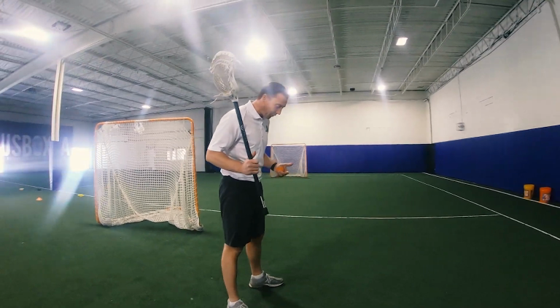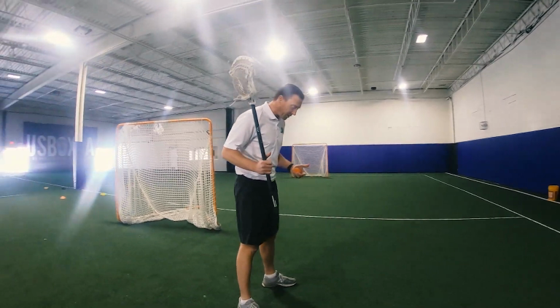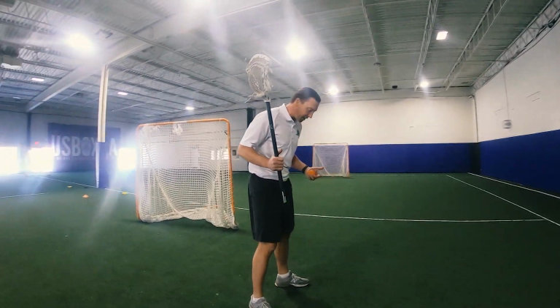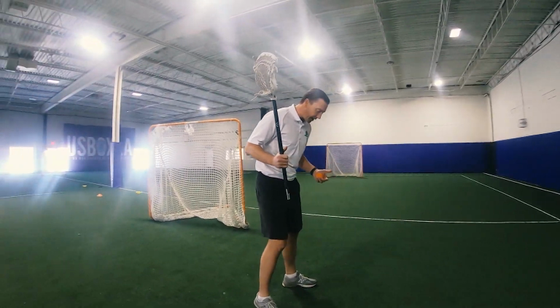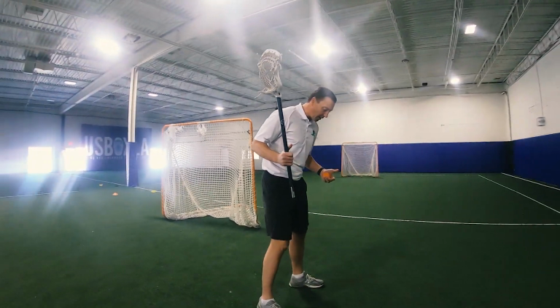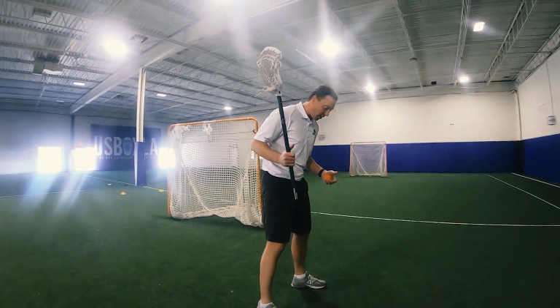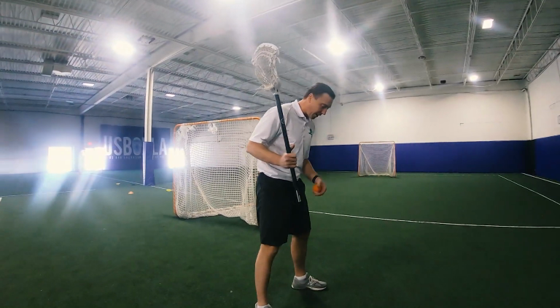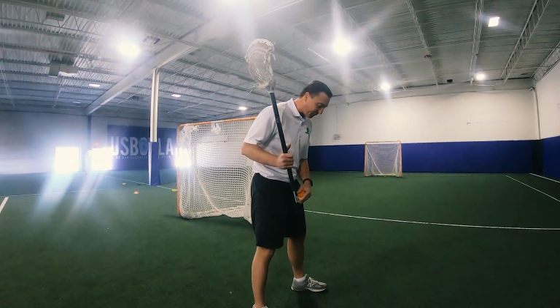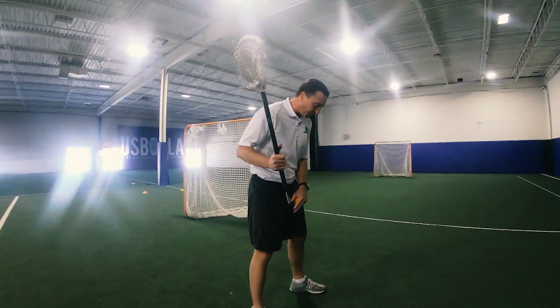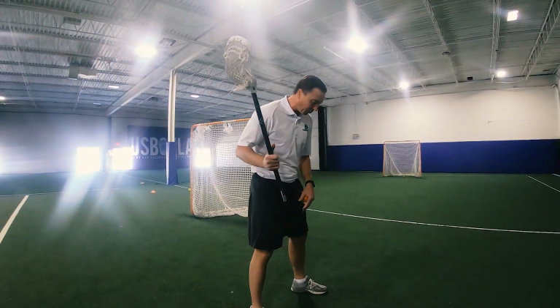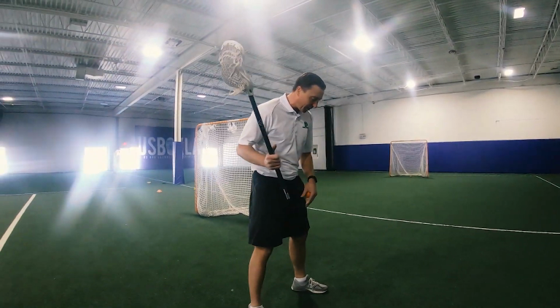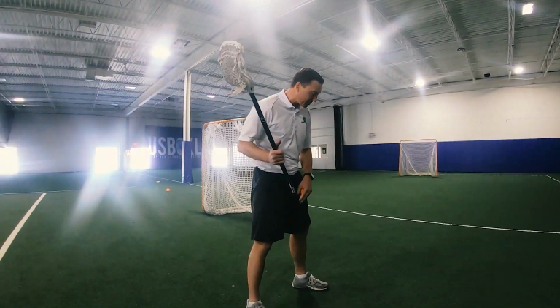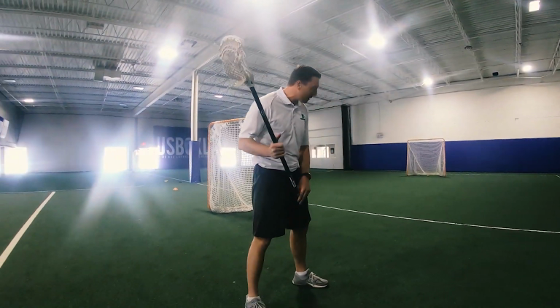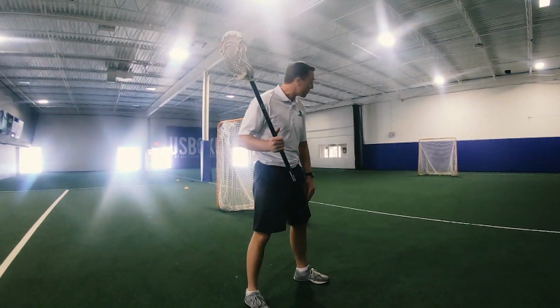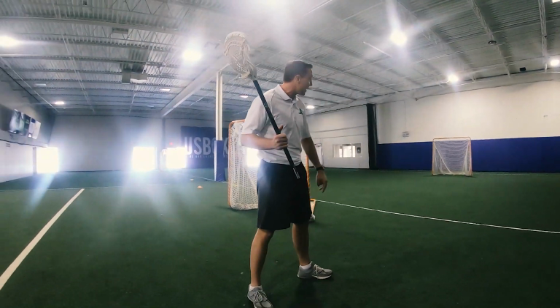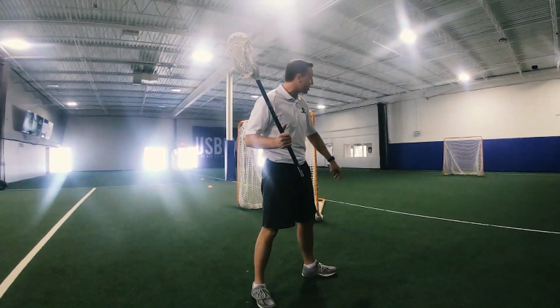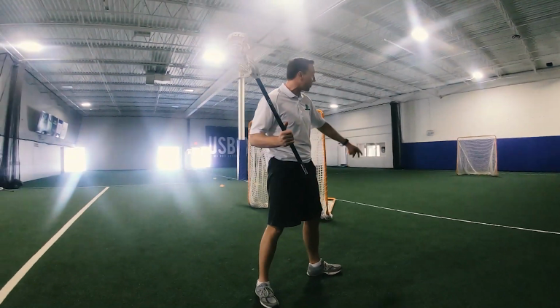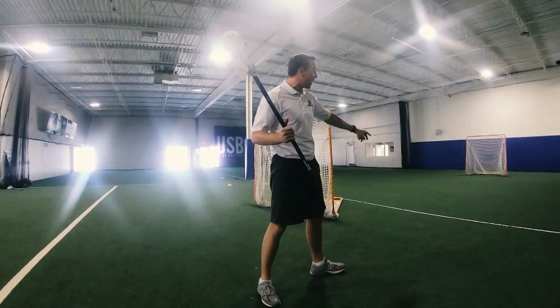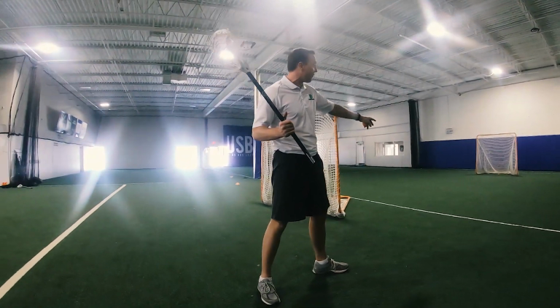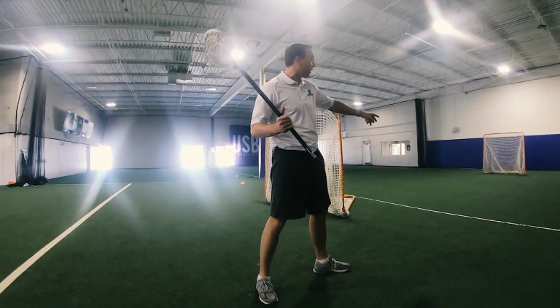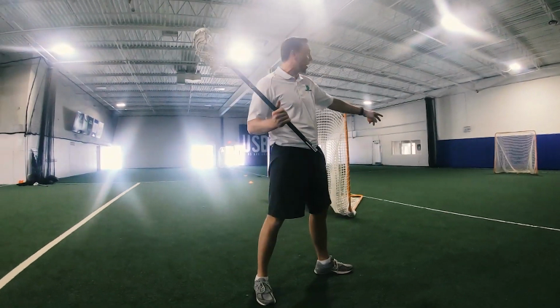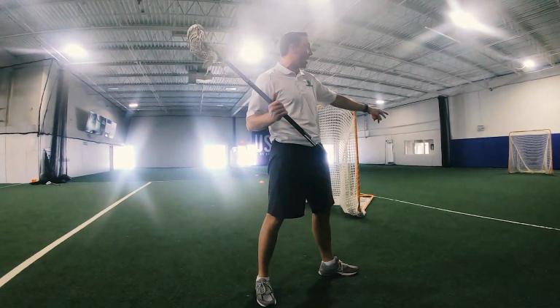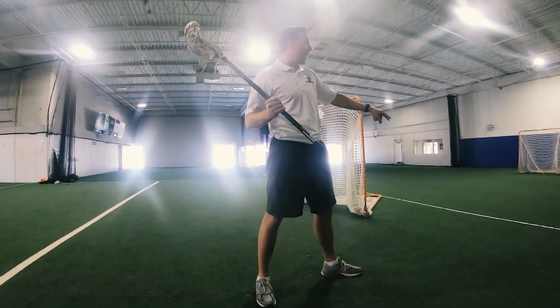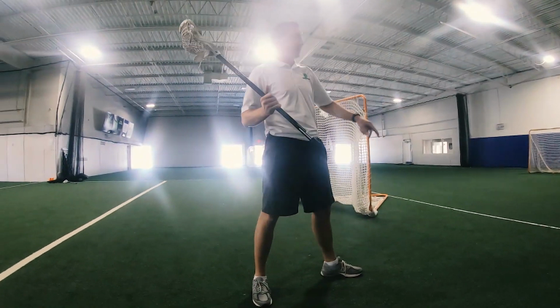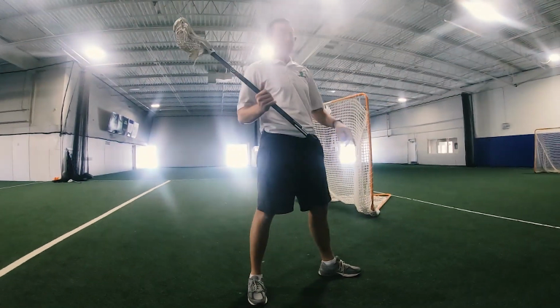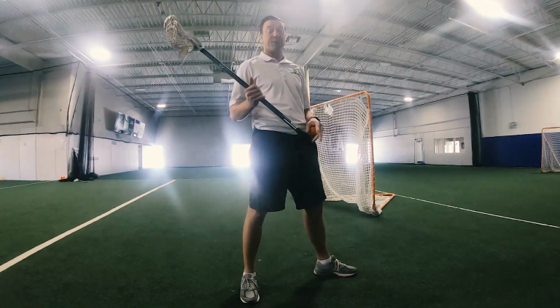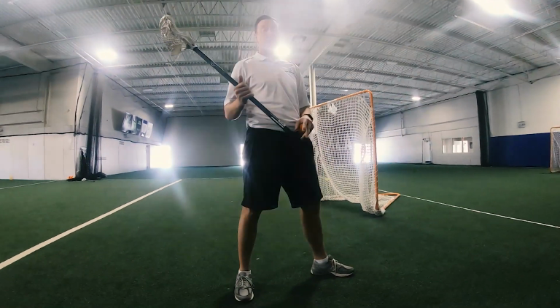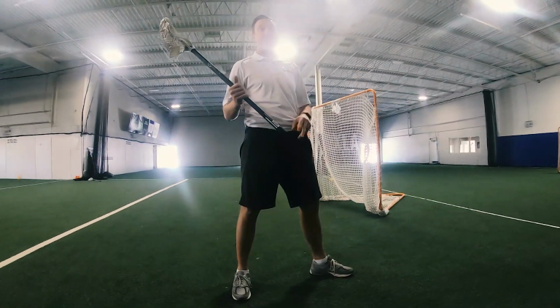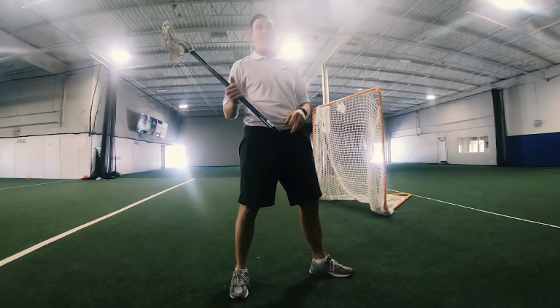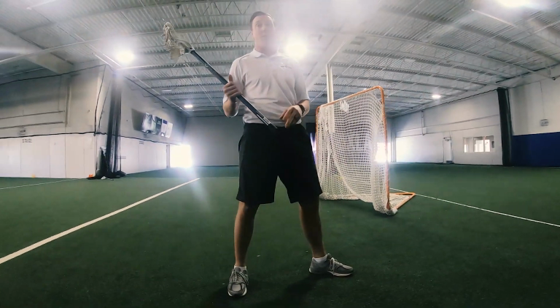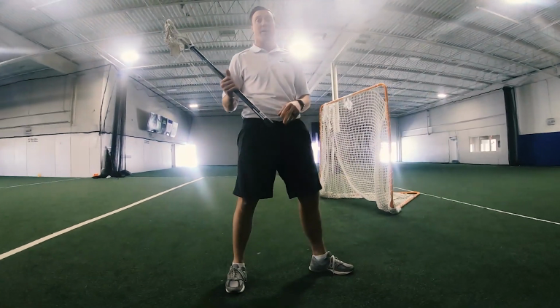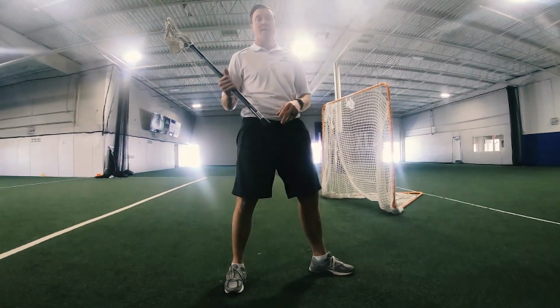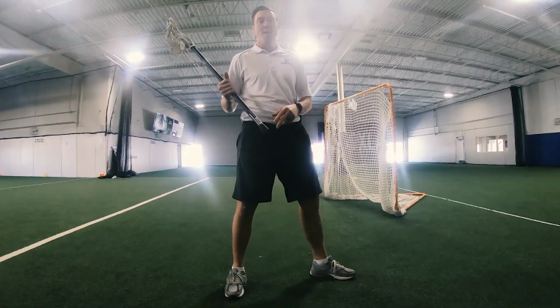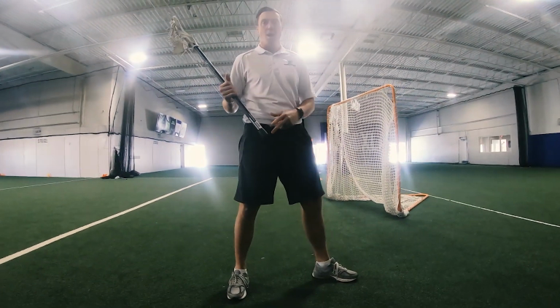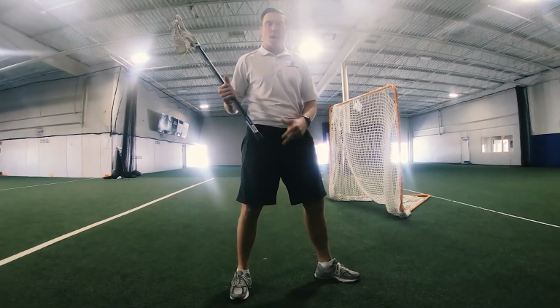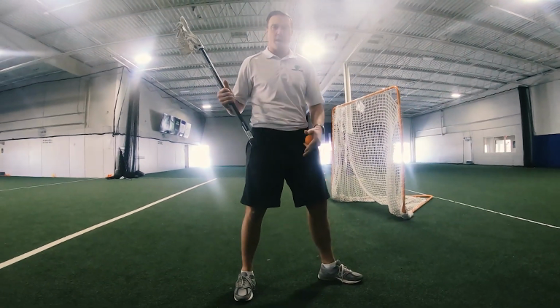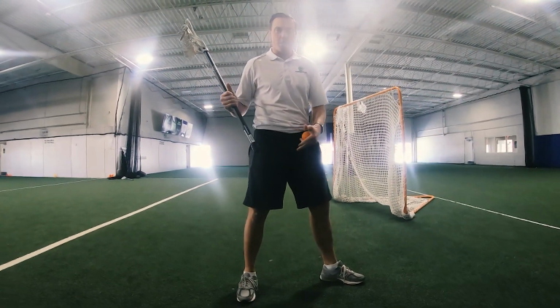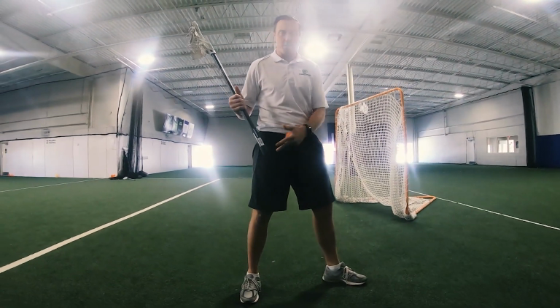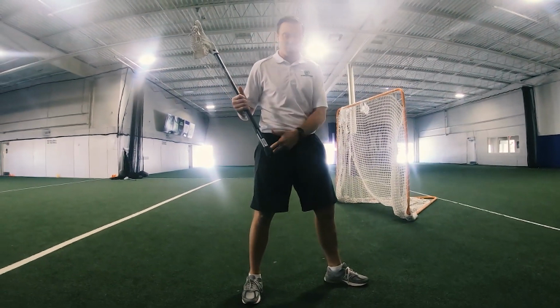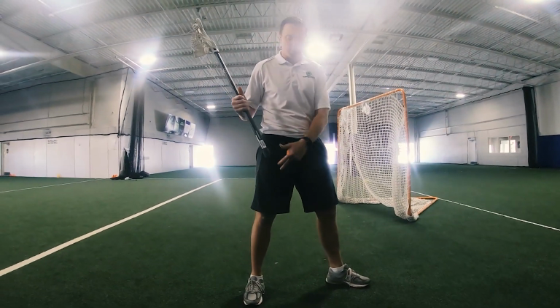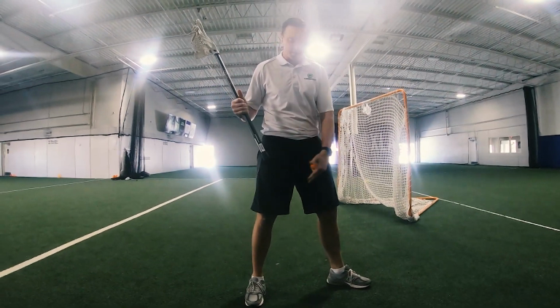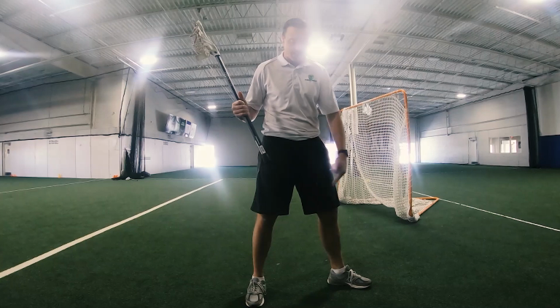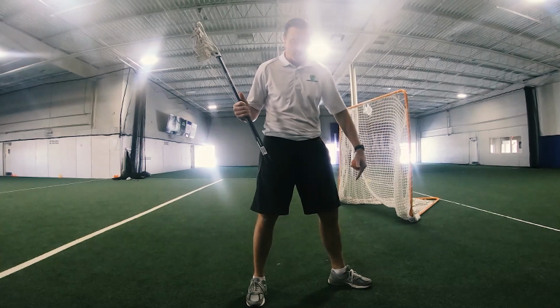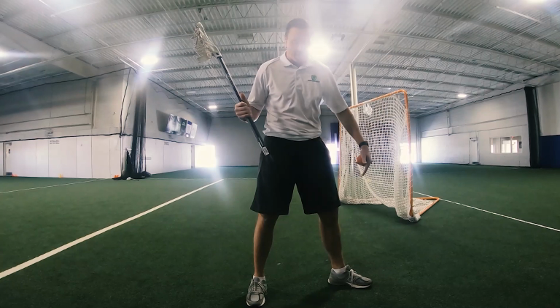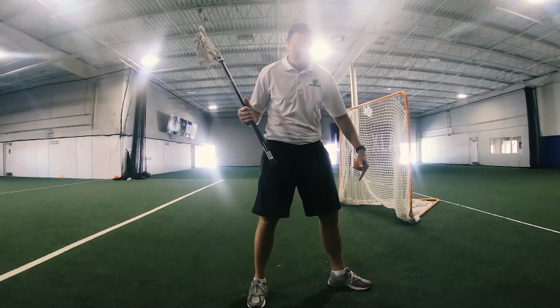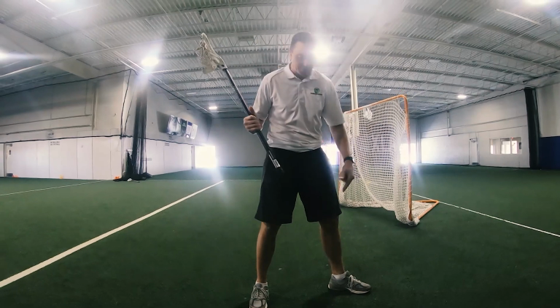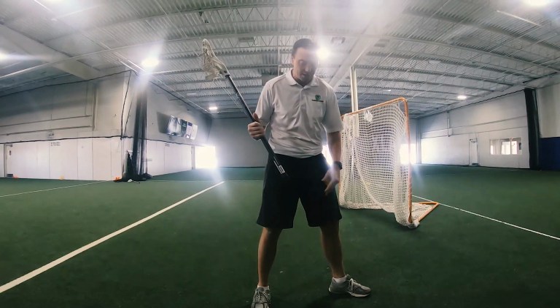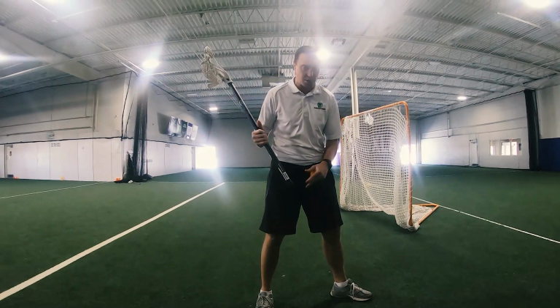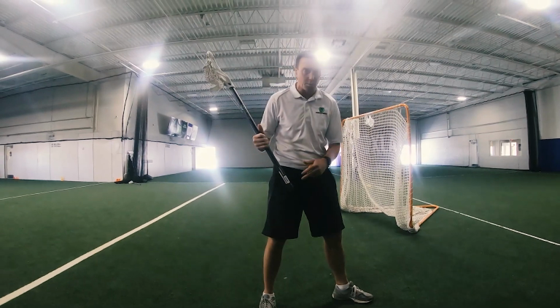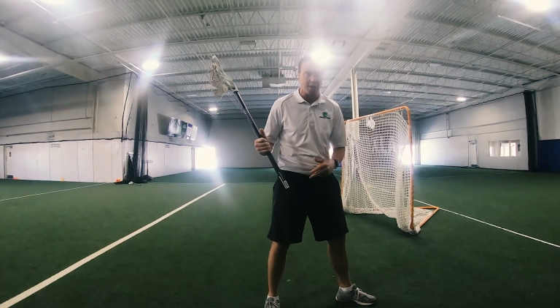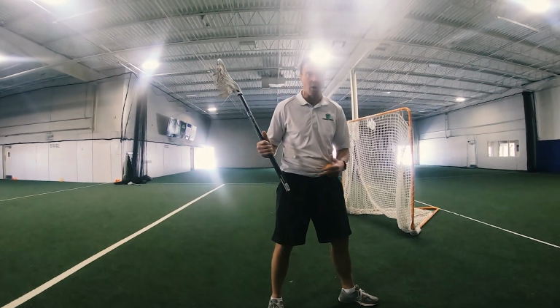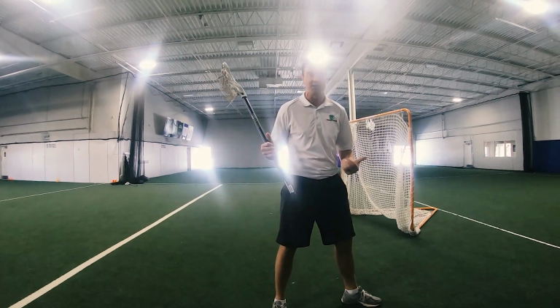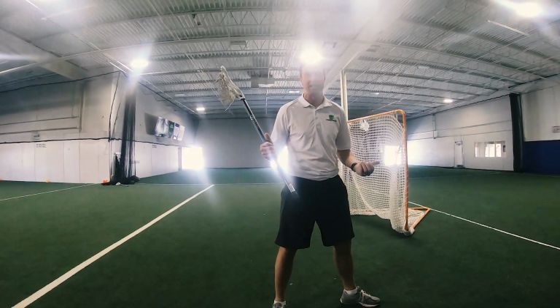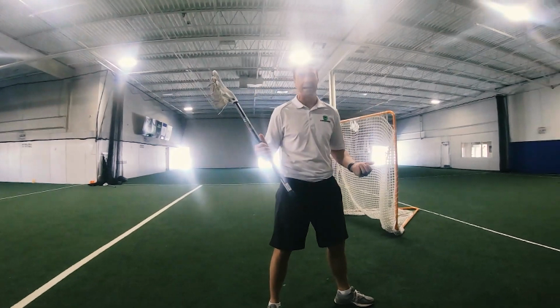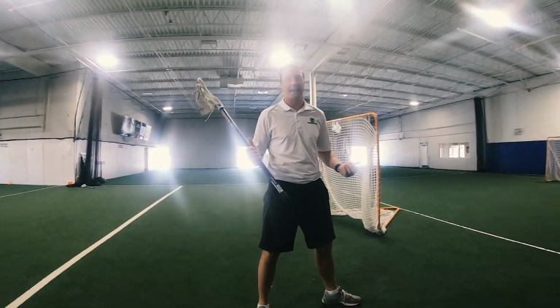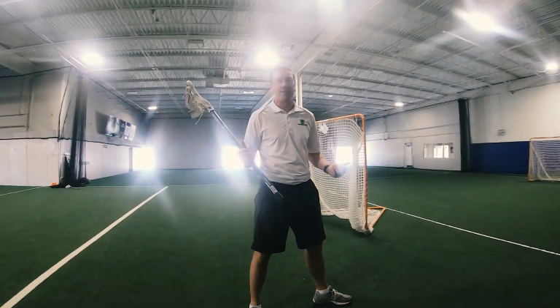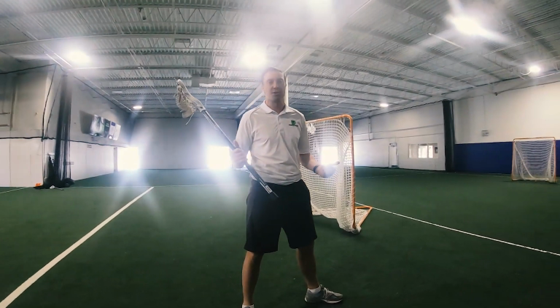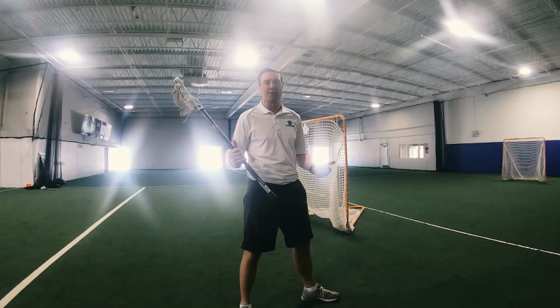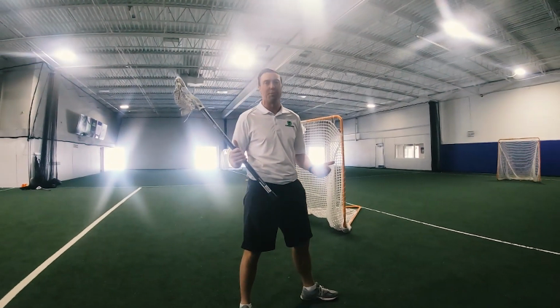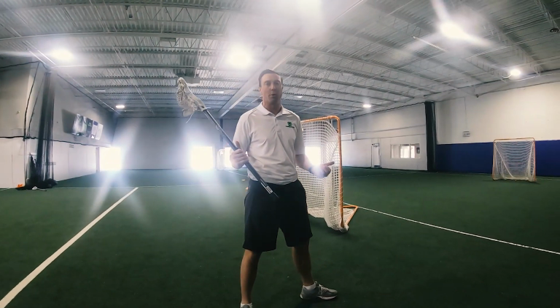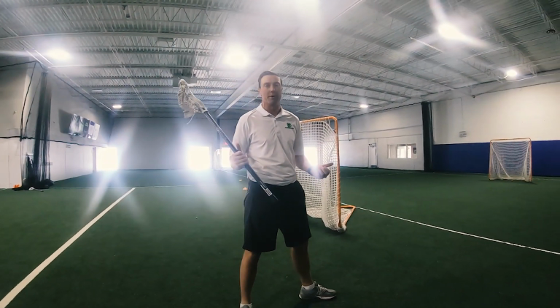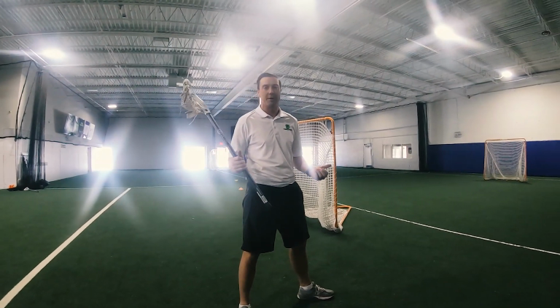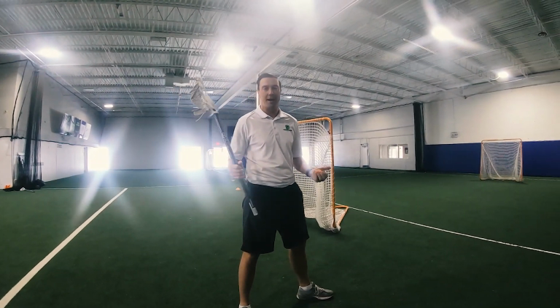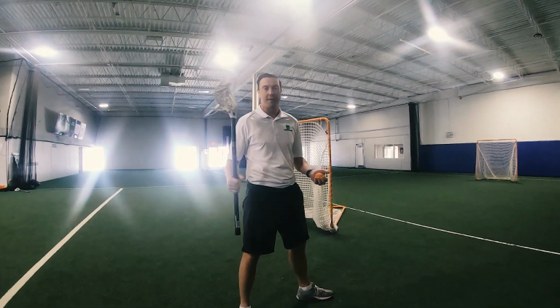First thing: foot placement. Make sure we have our opposite foot forward. We get in this position we call standing on the surfboard.